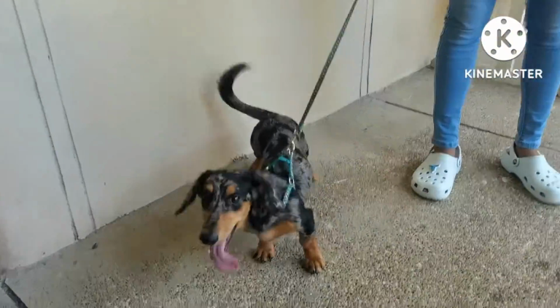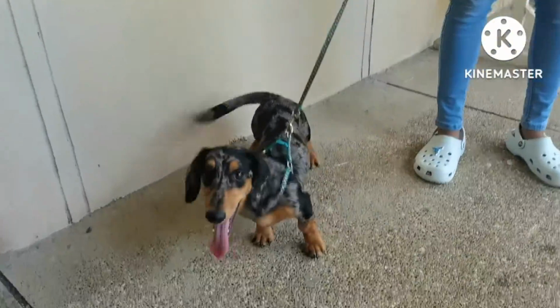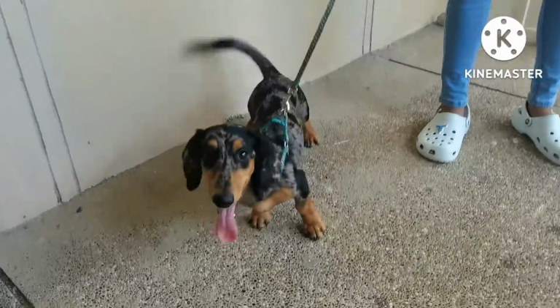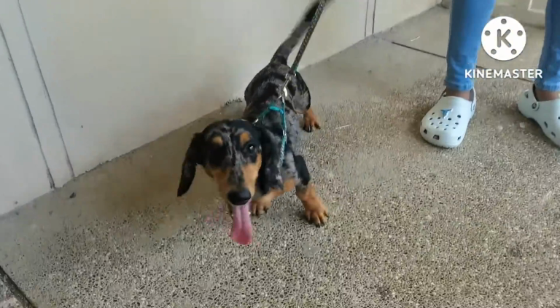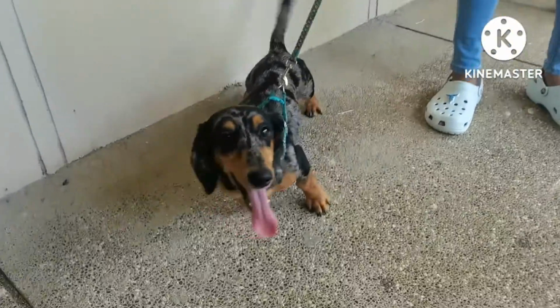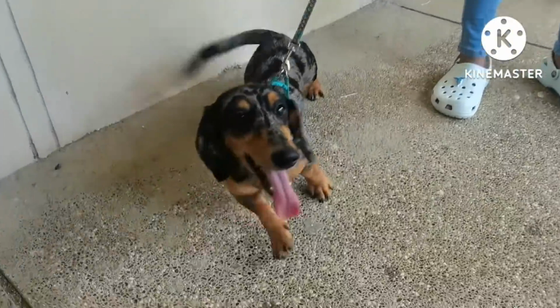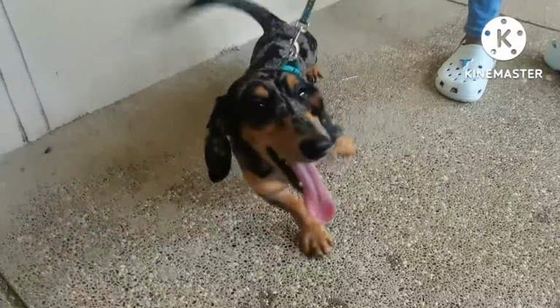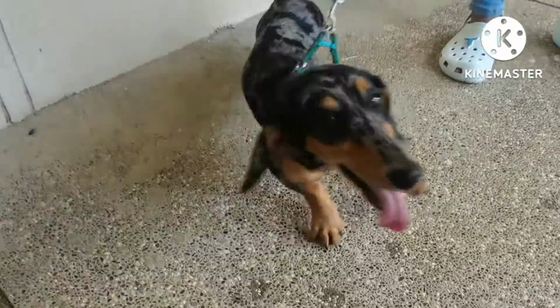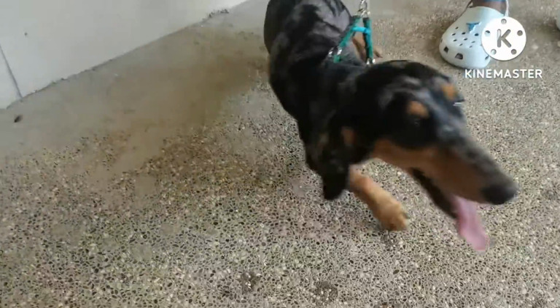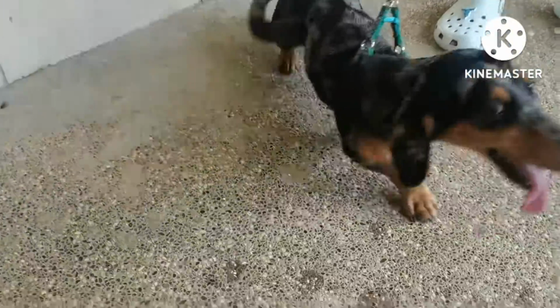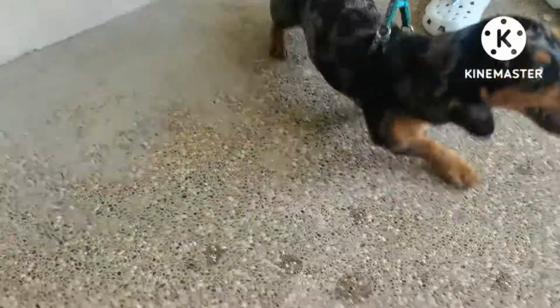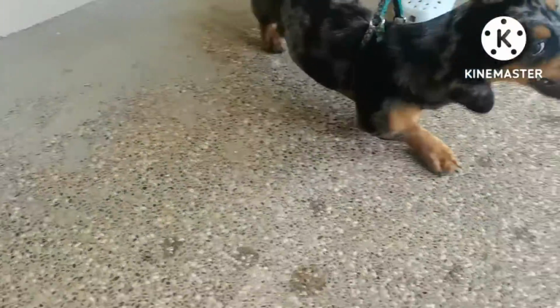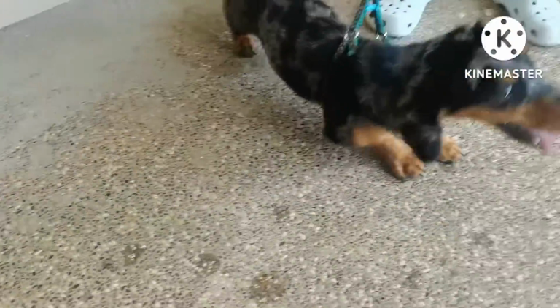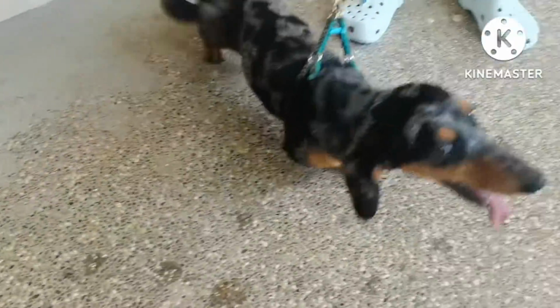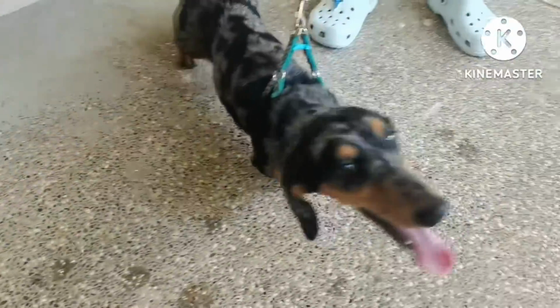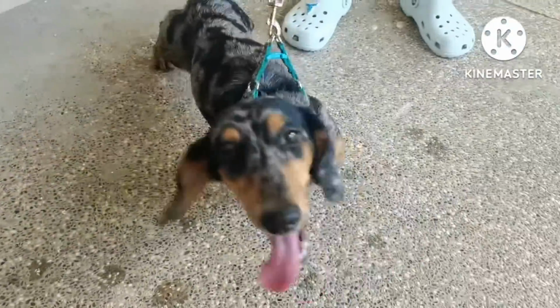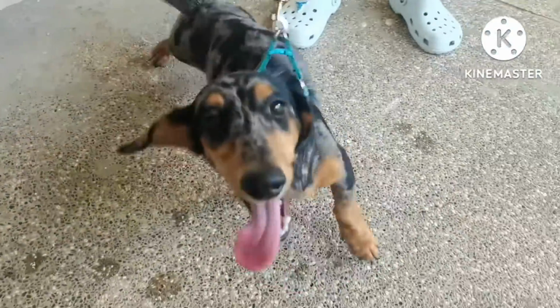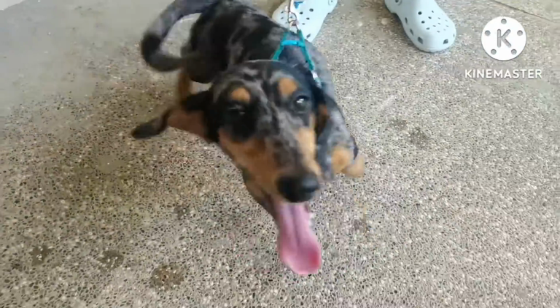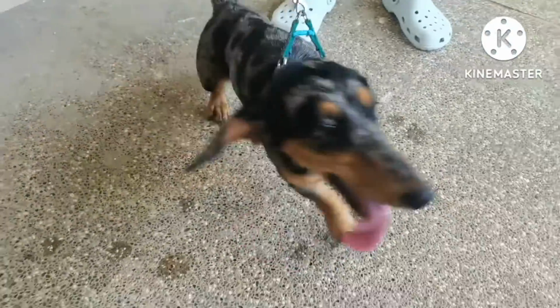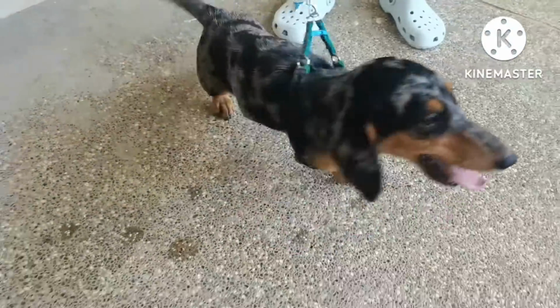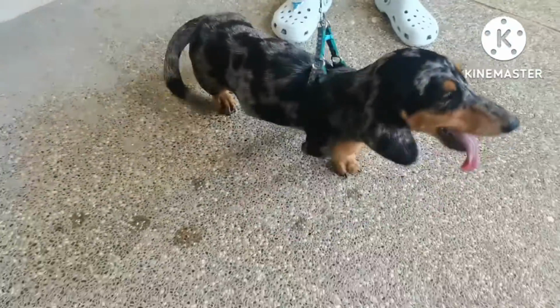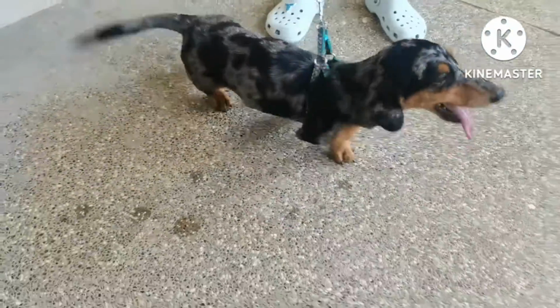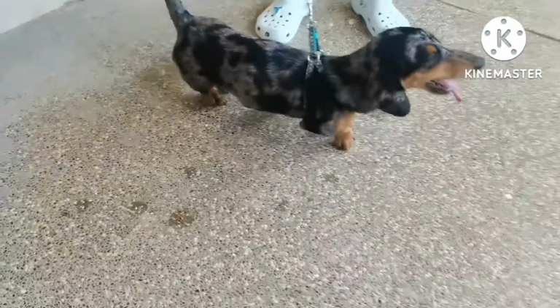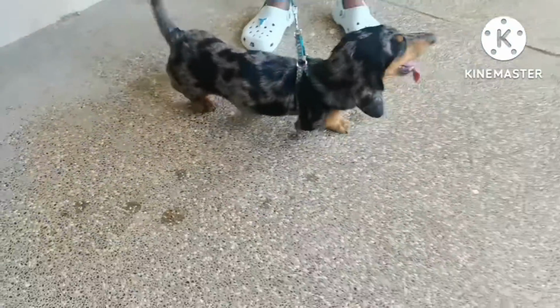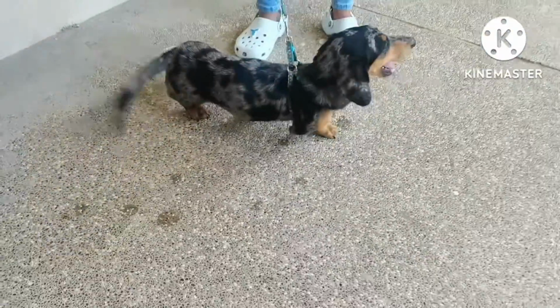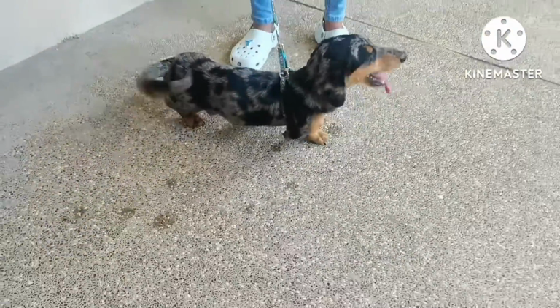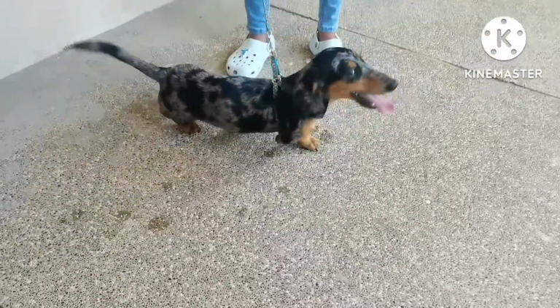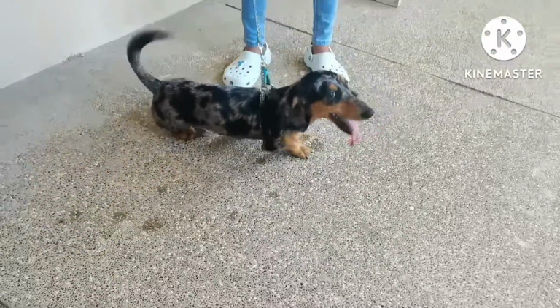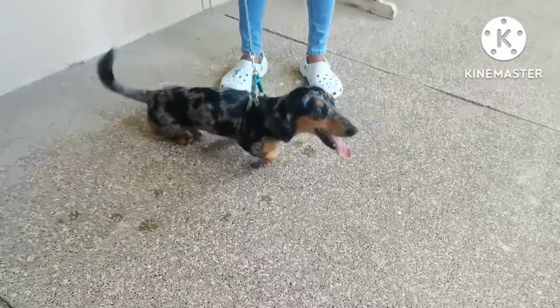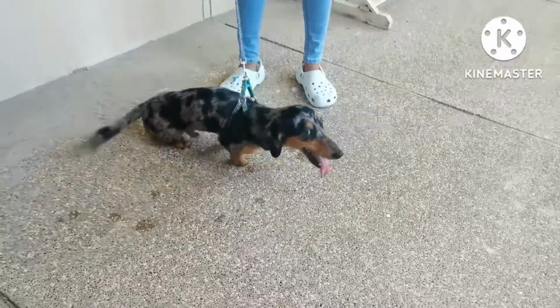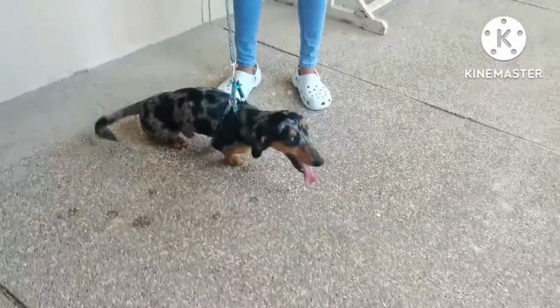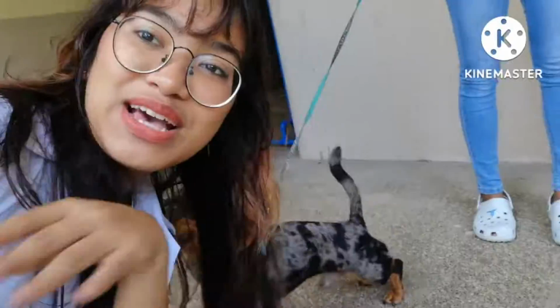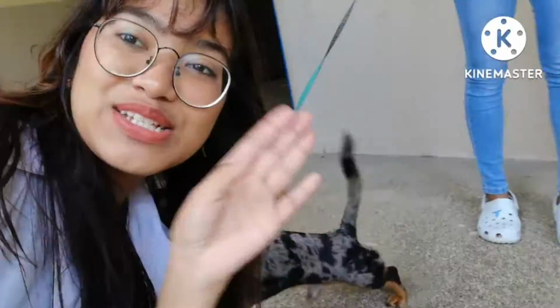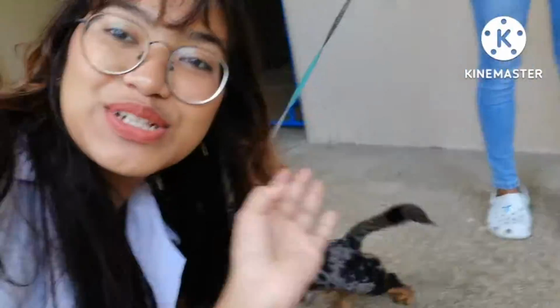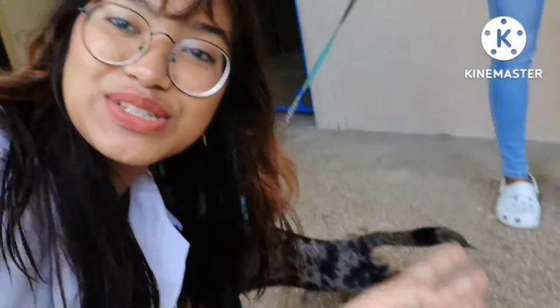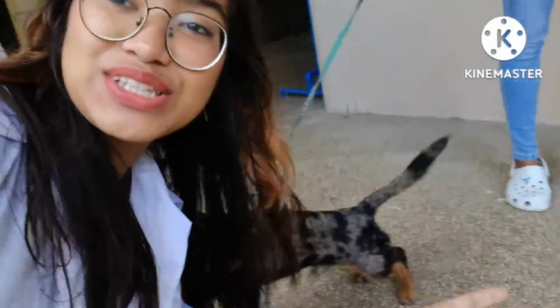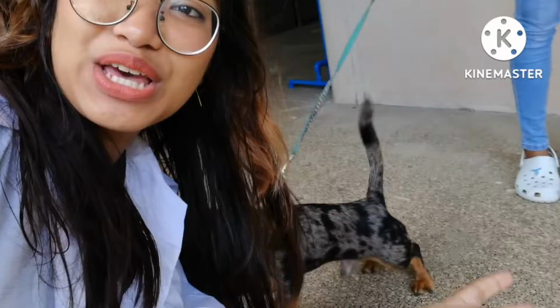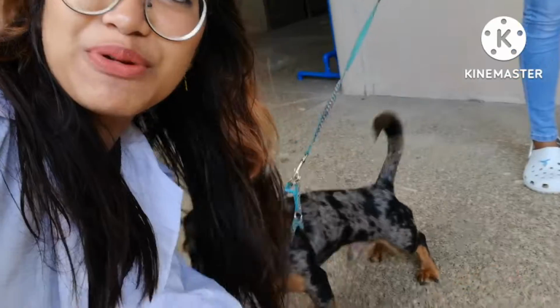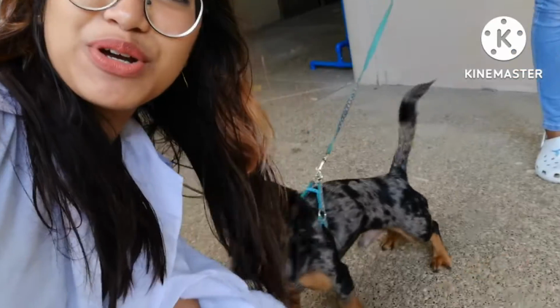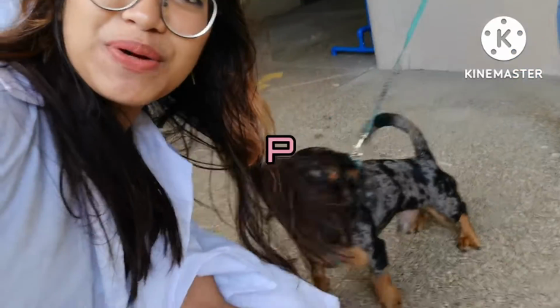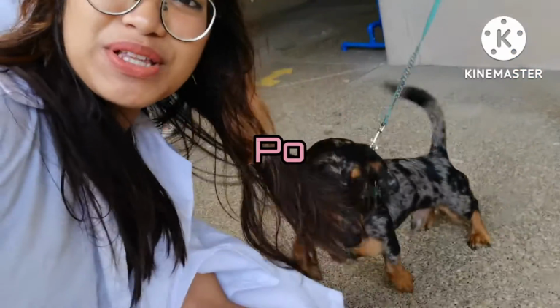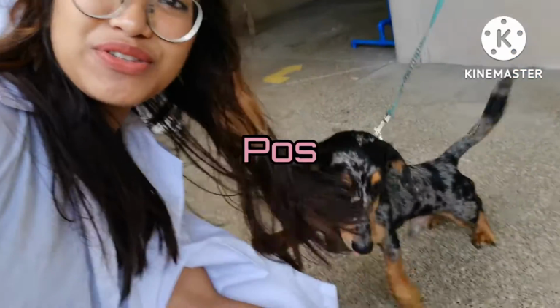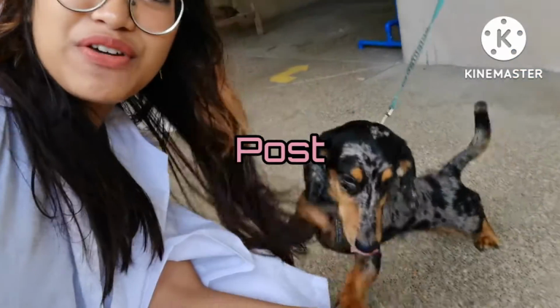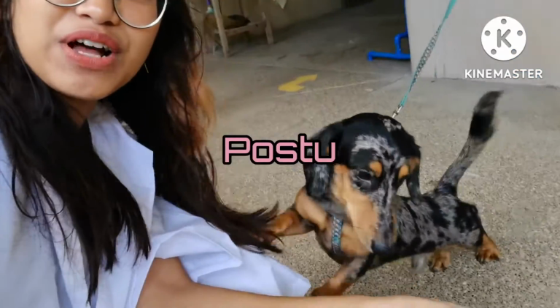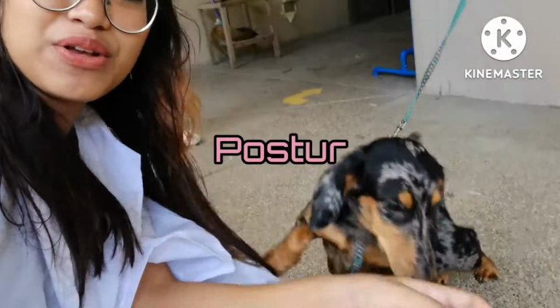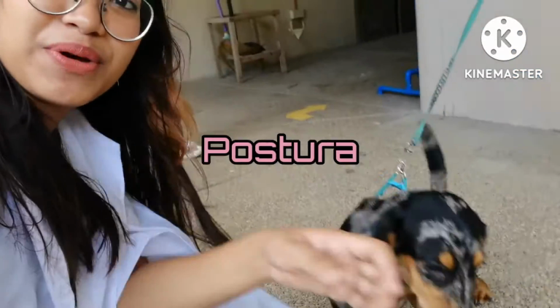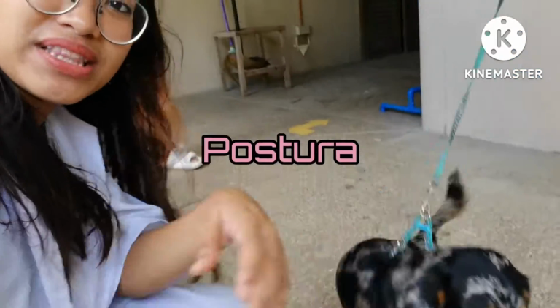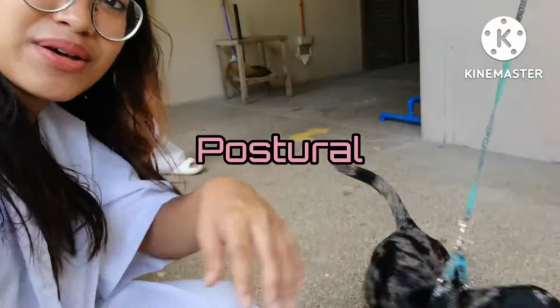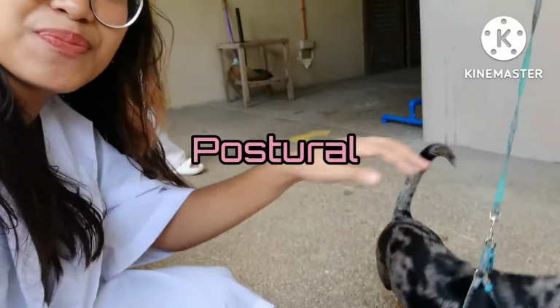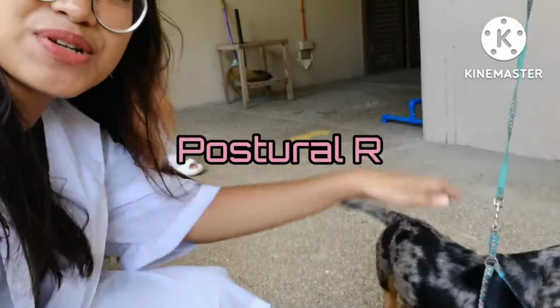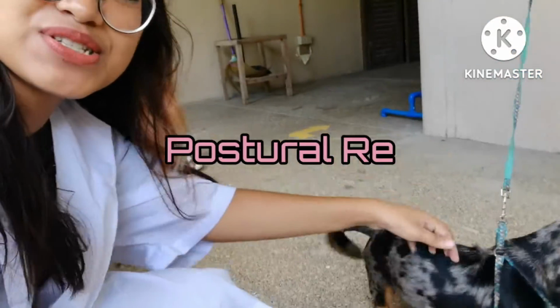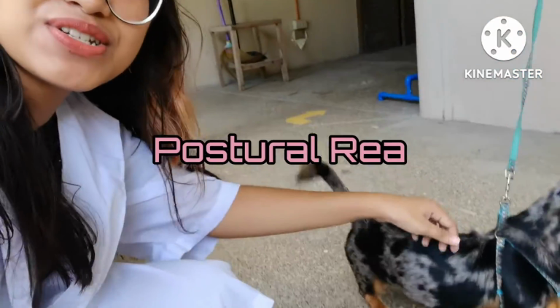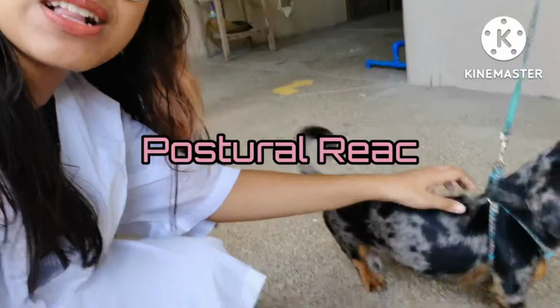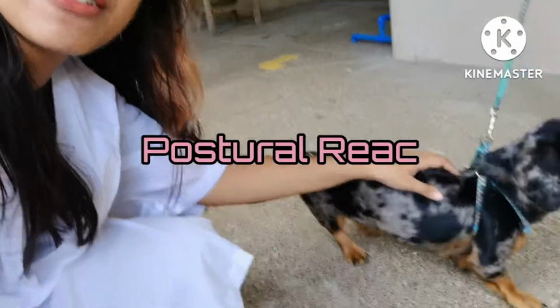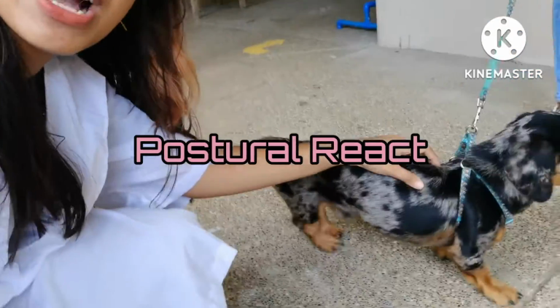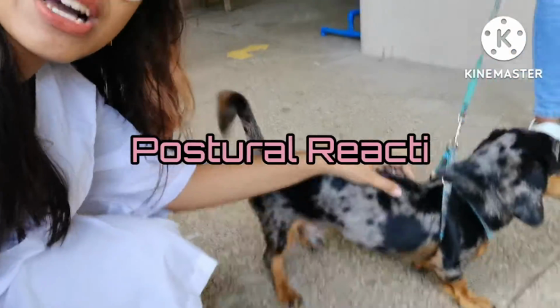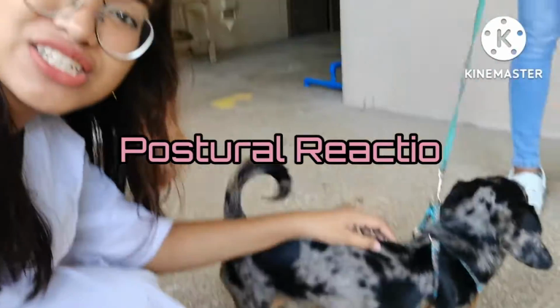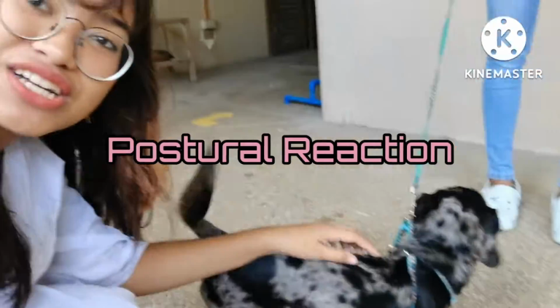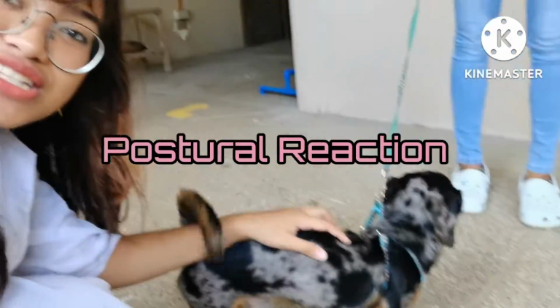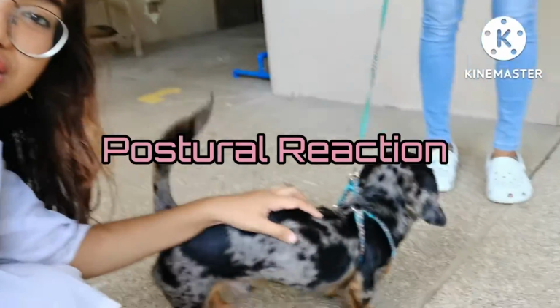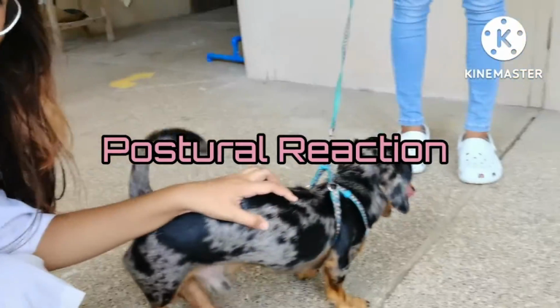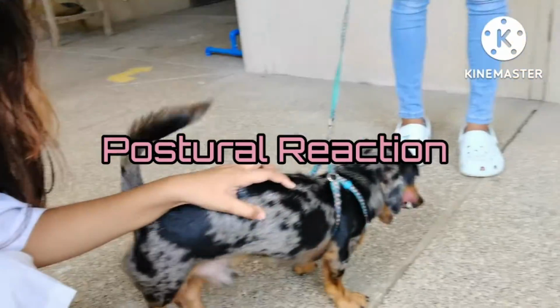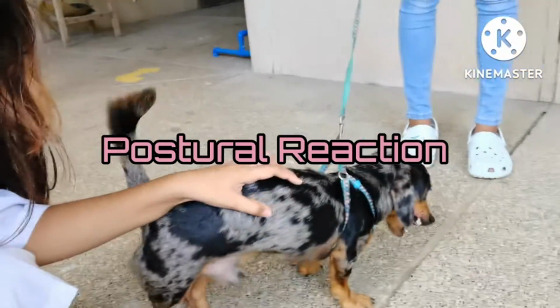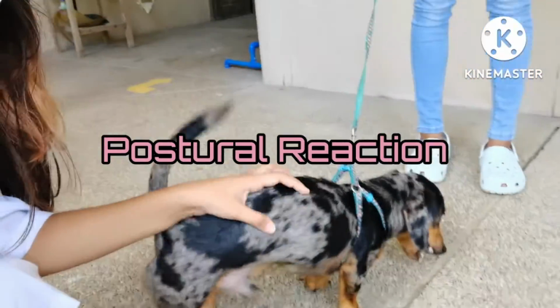Louie! Hi! So today we're going to evaluate the postural reaction of the dog.